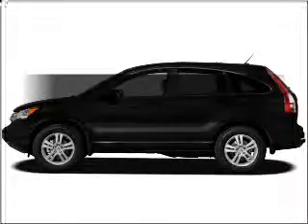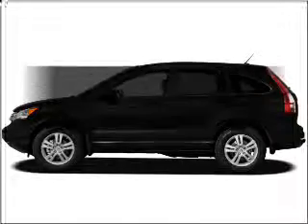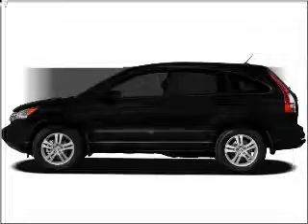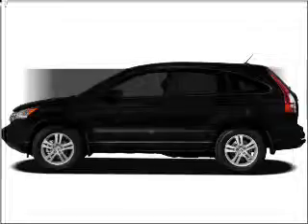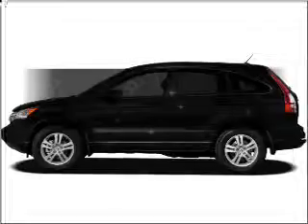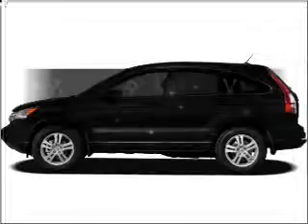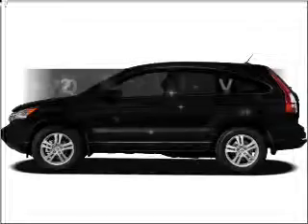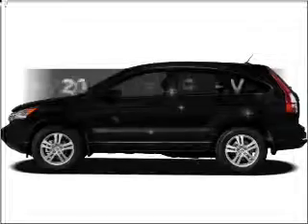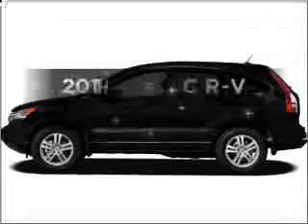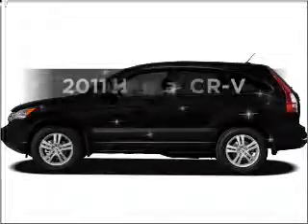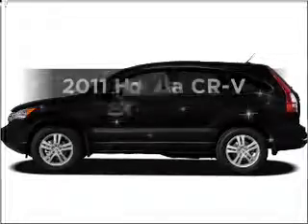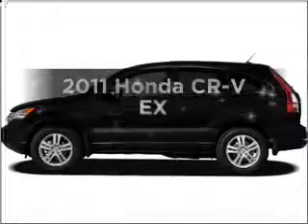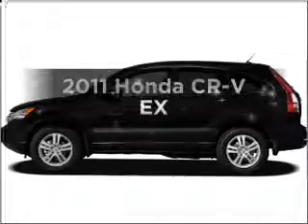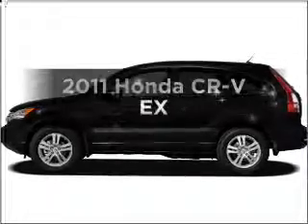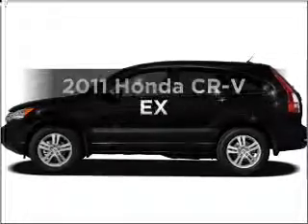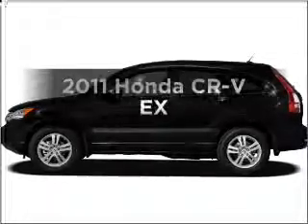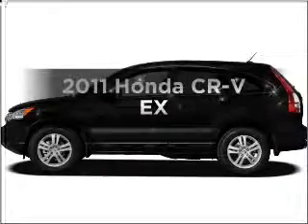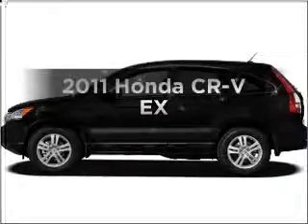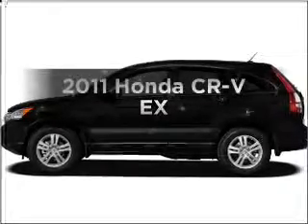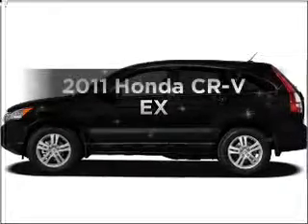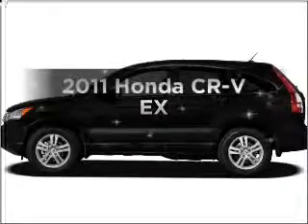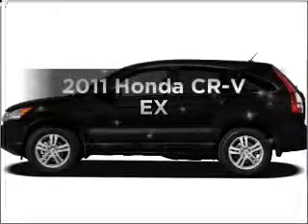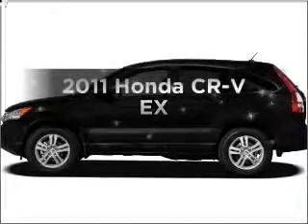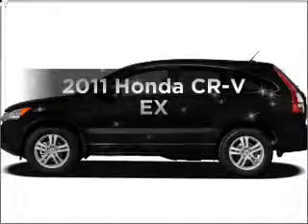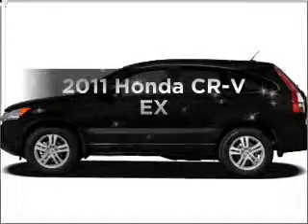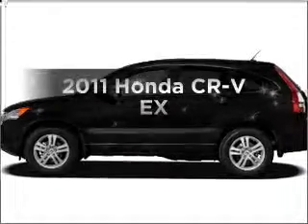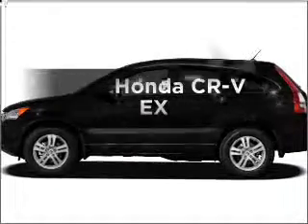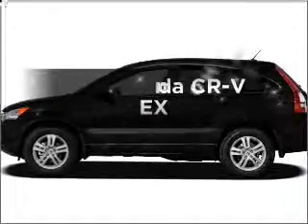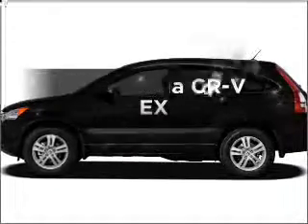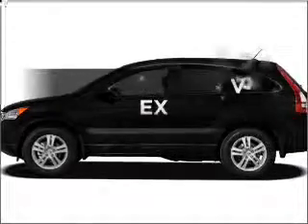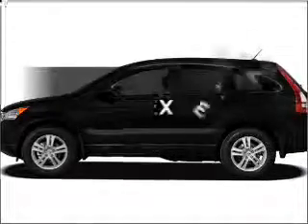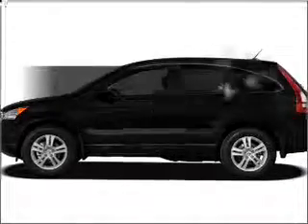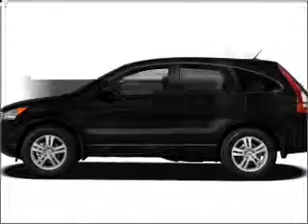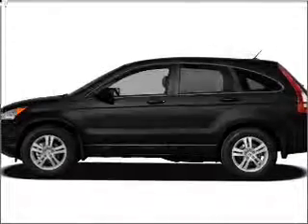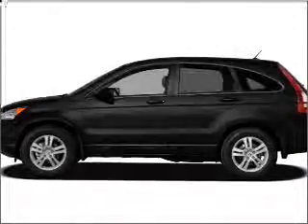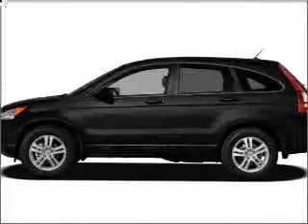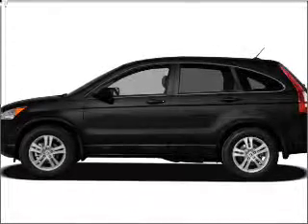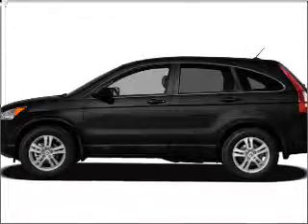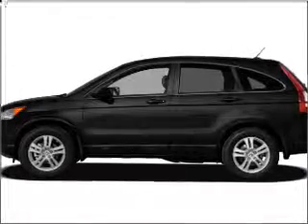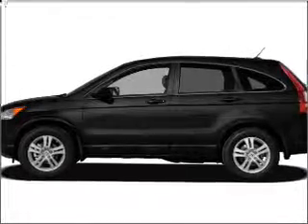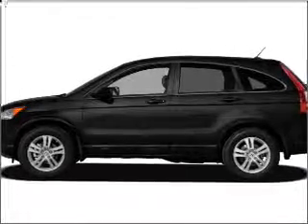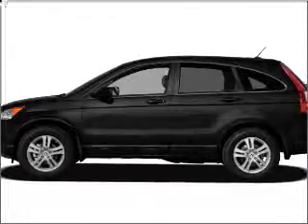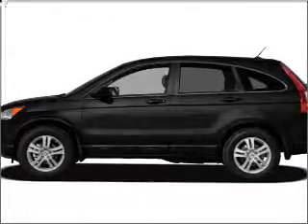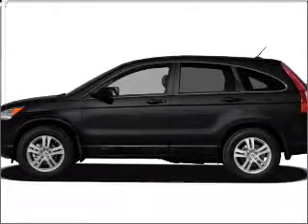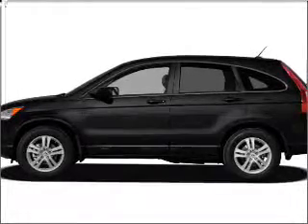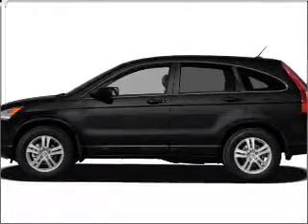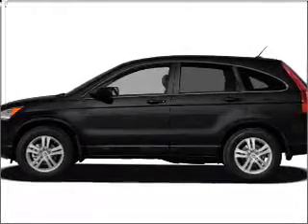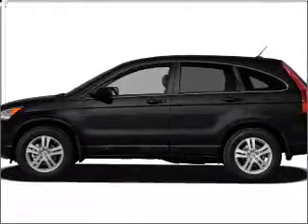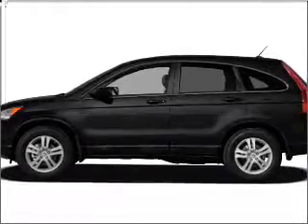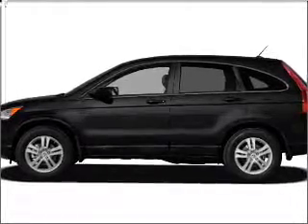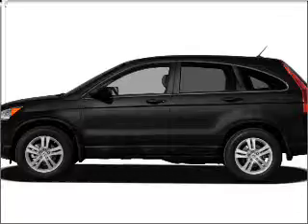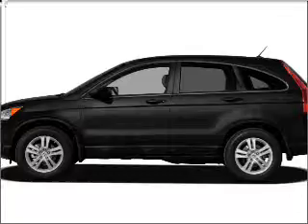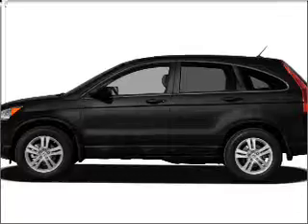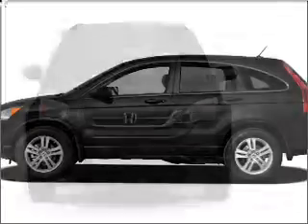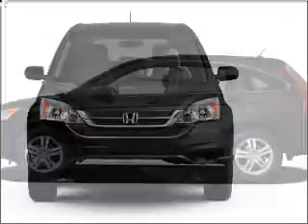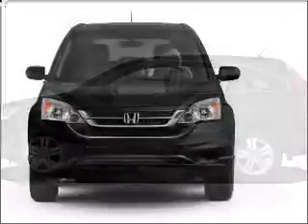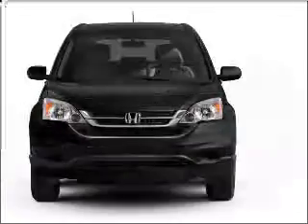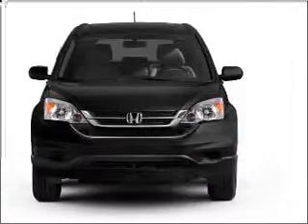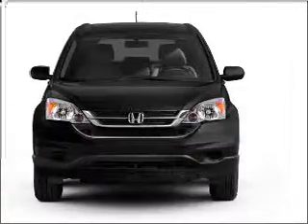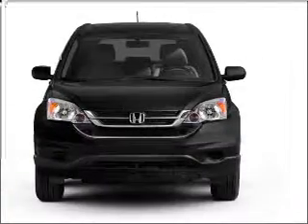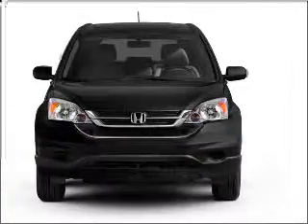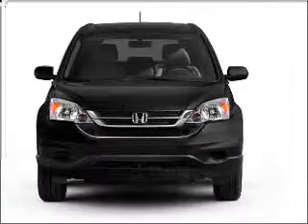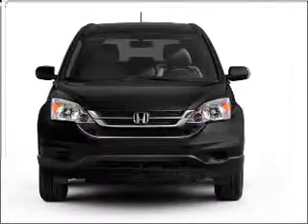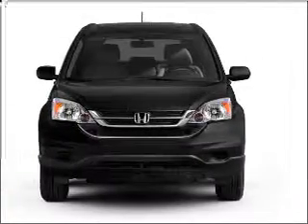Get noticed in this 2011 Honda CR-V. Travel the roads in style and comfort in this great vehicle.